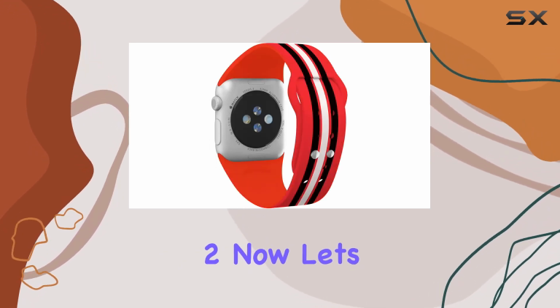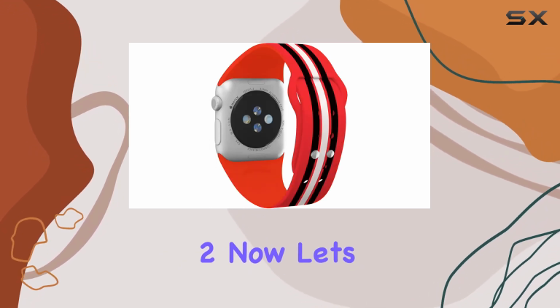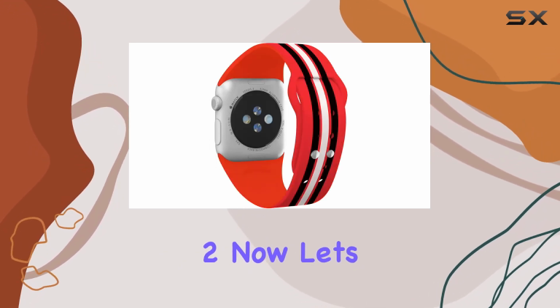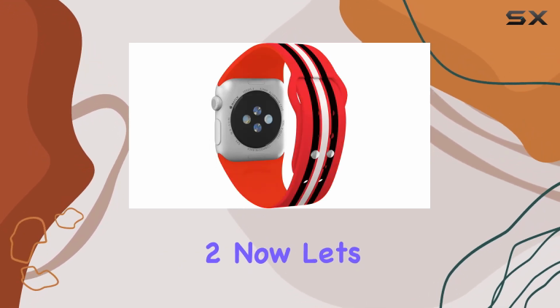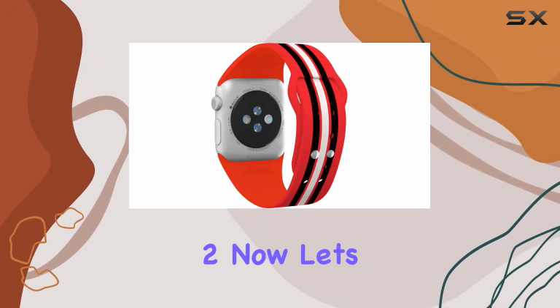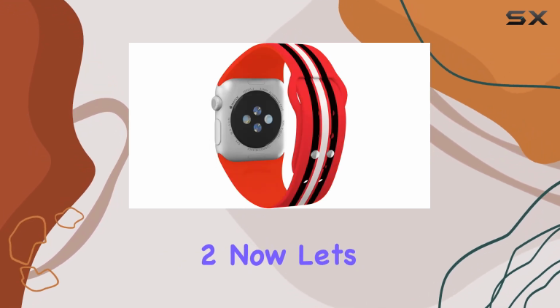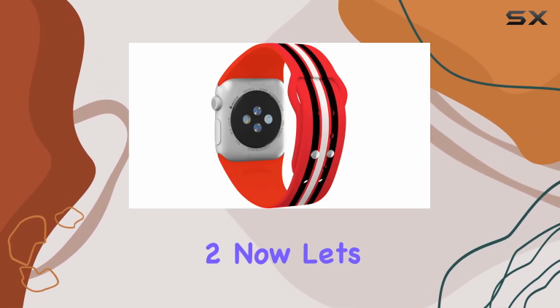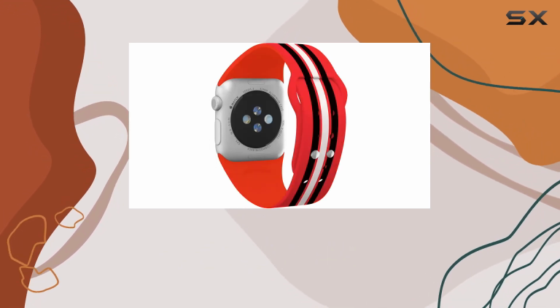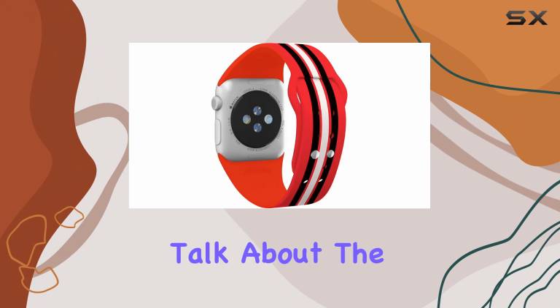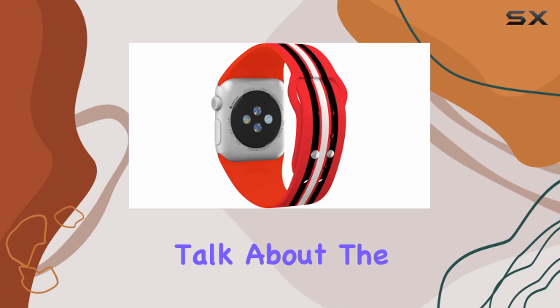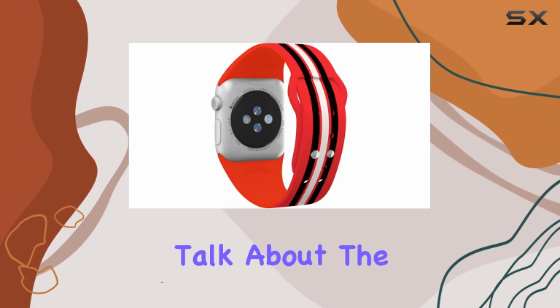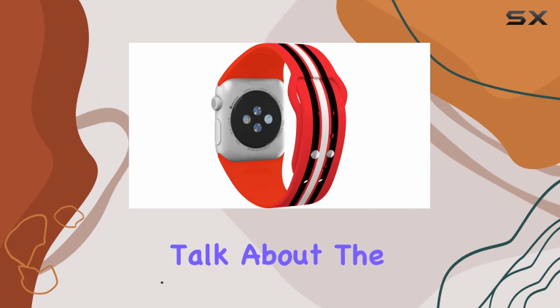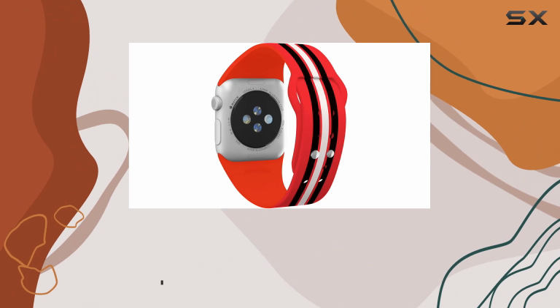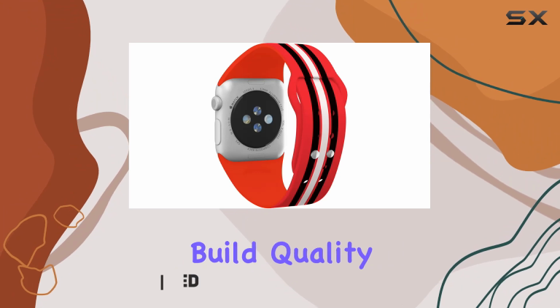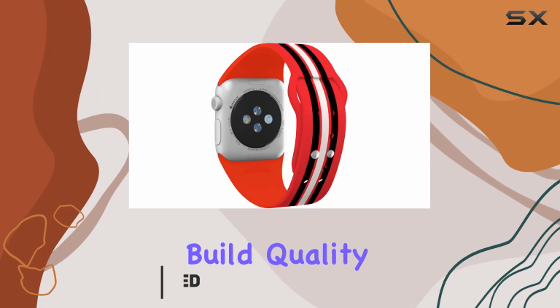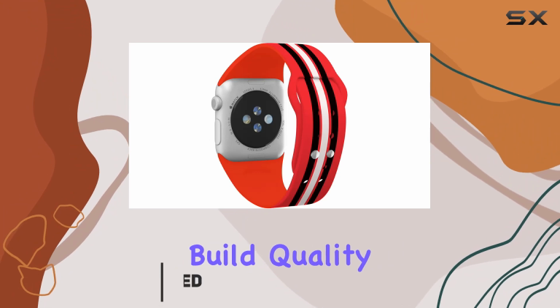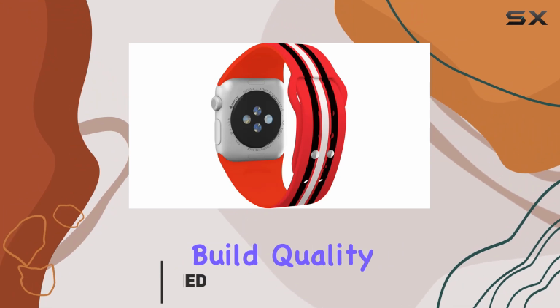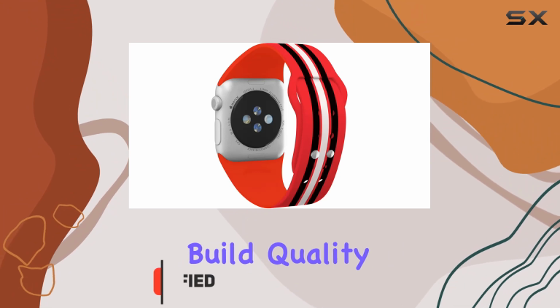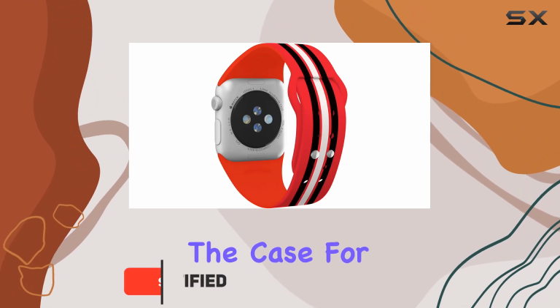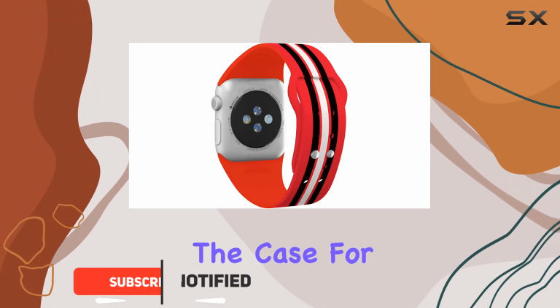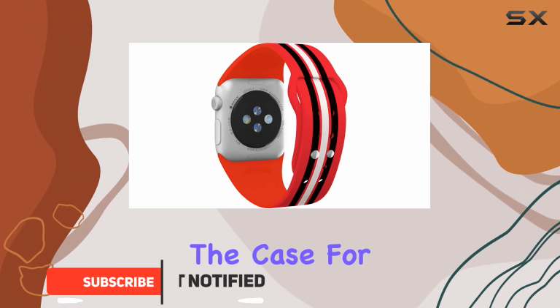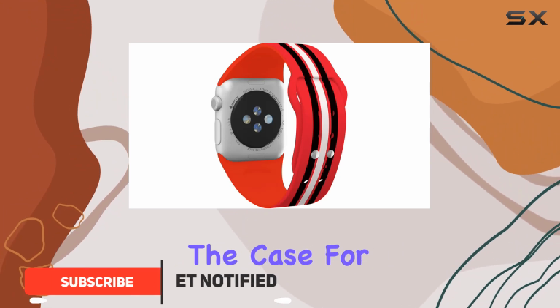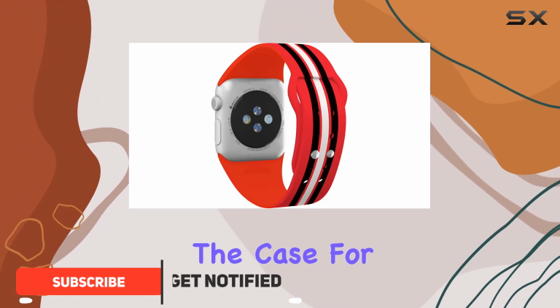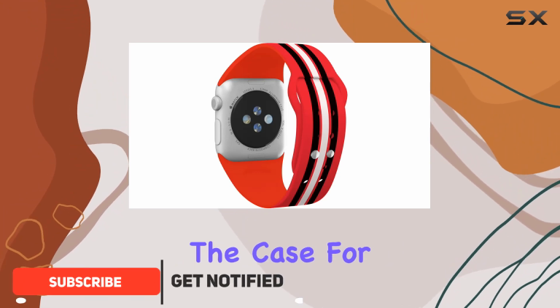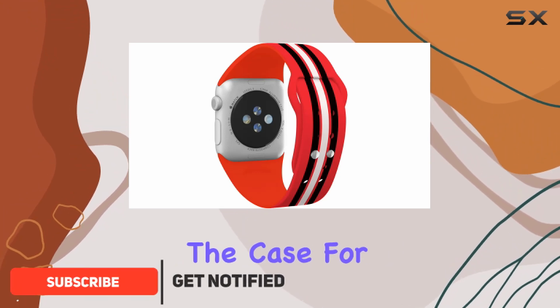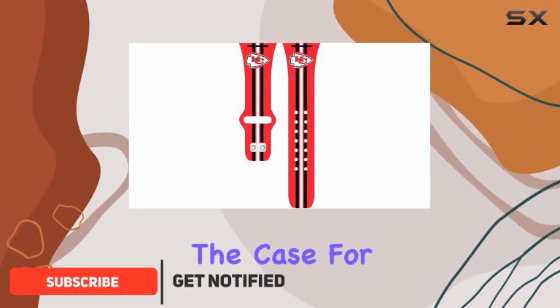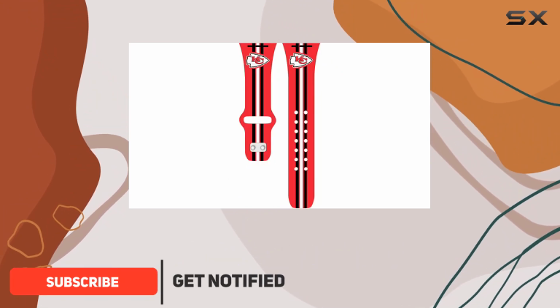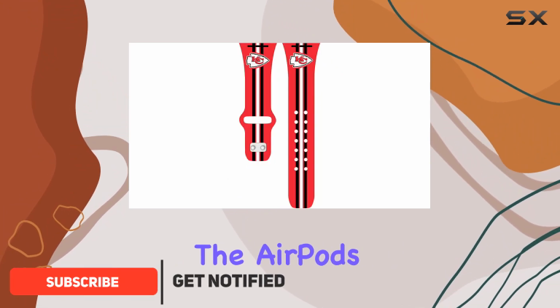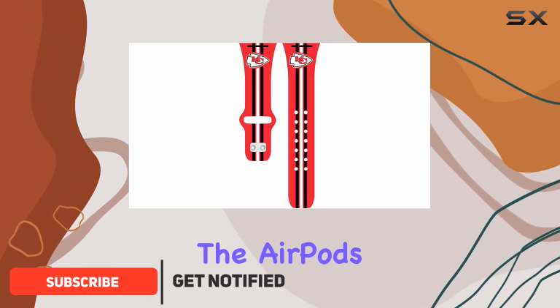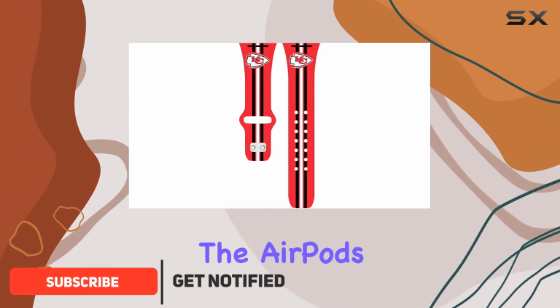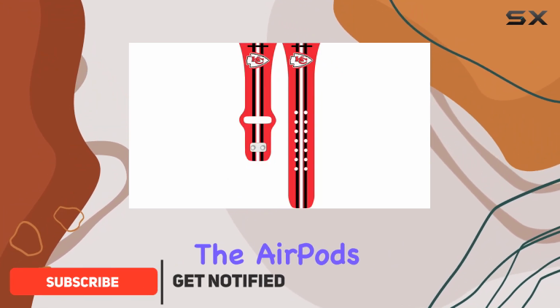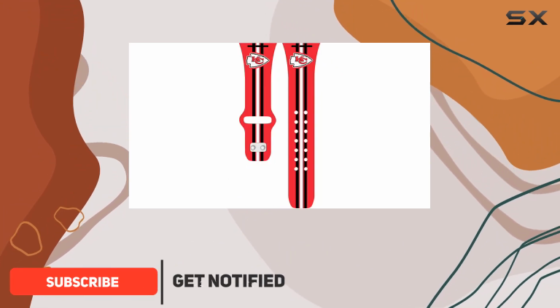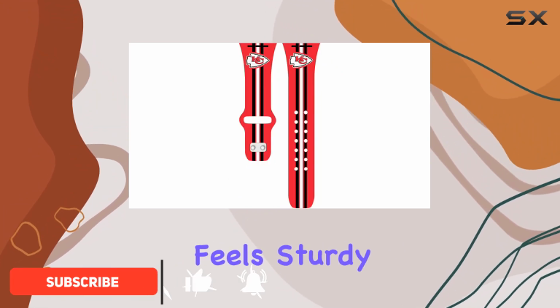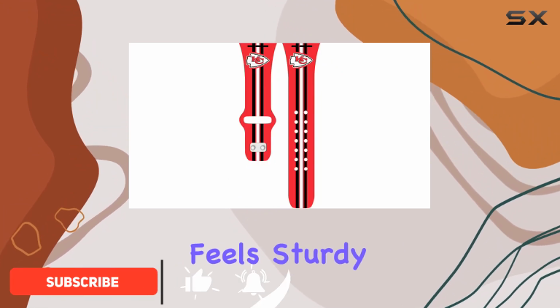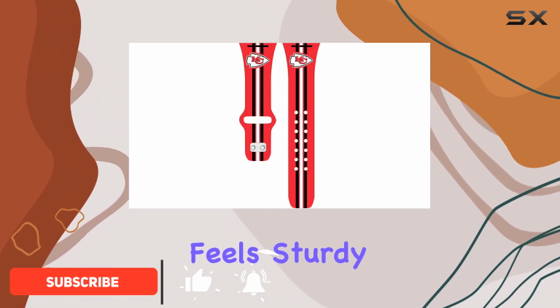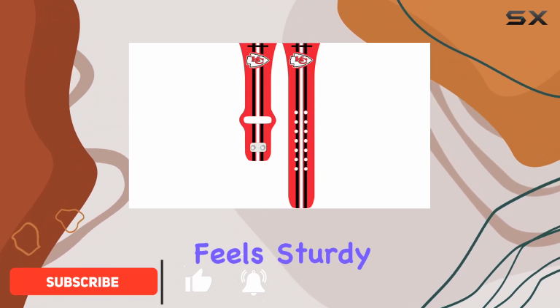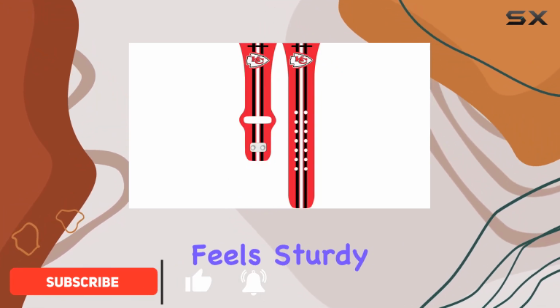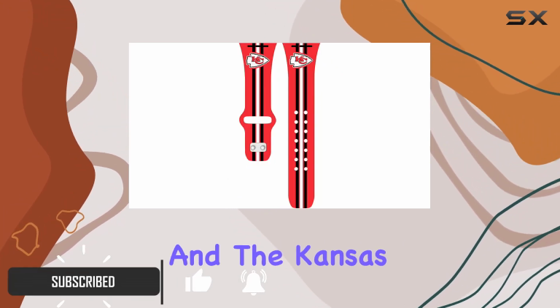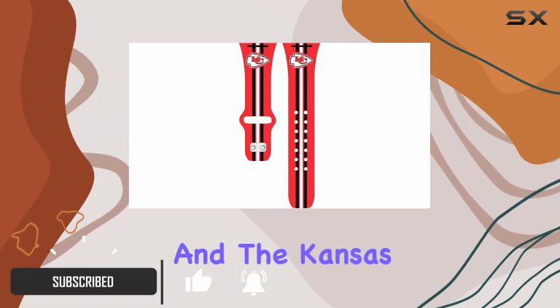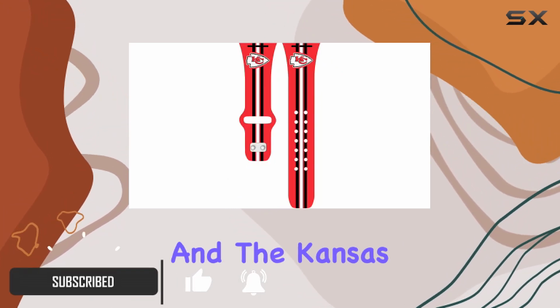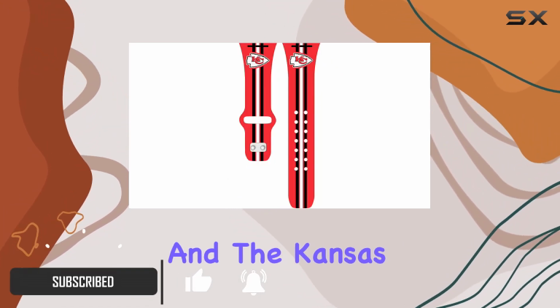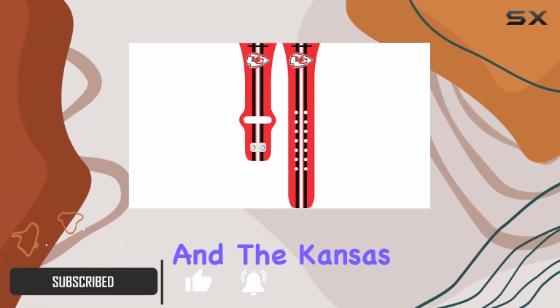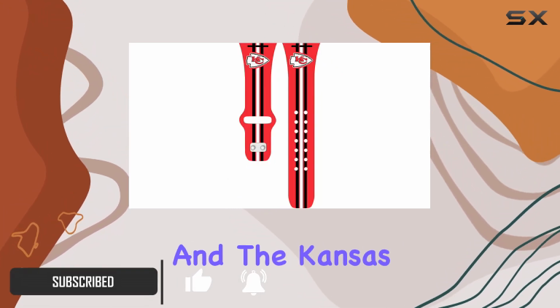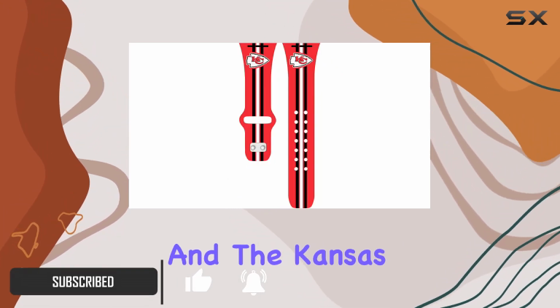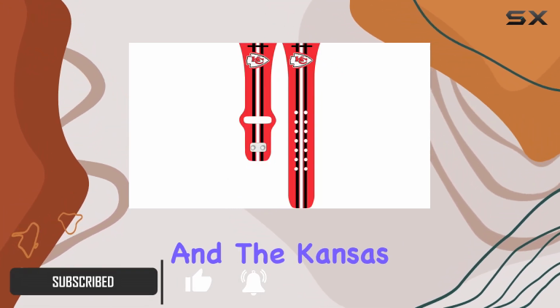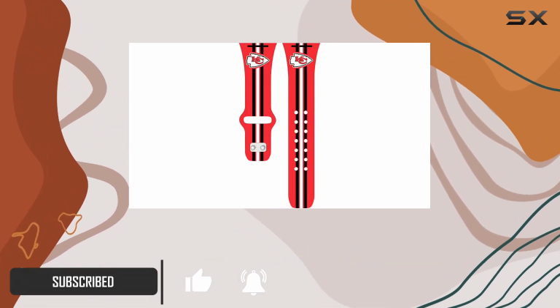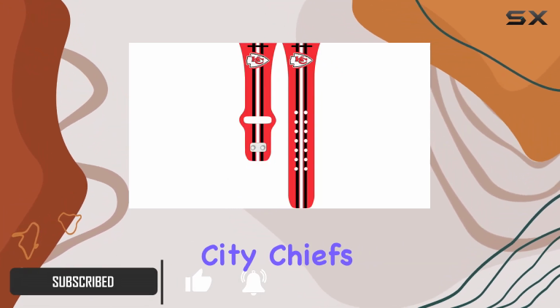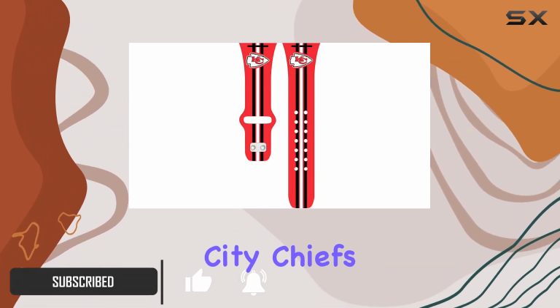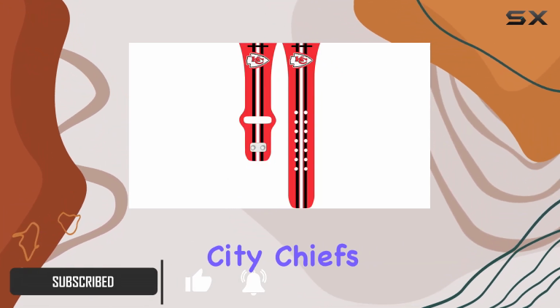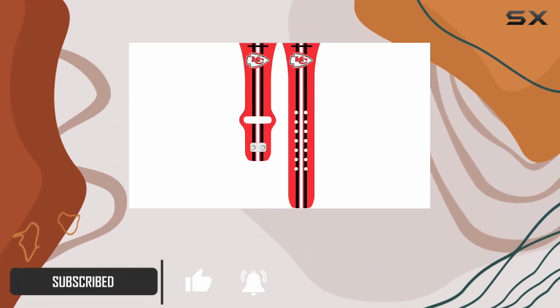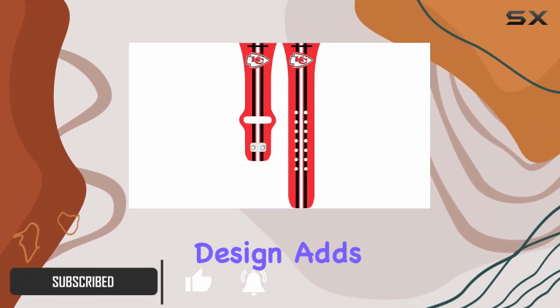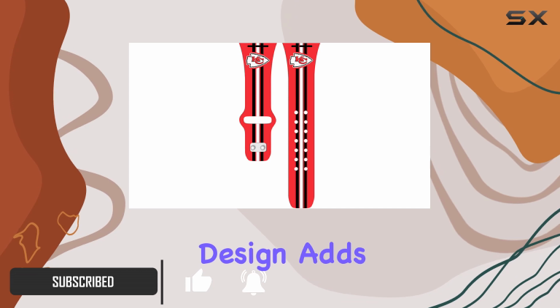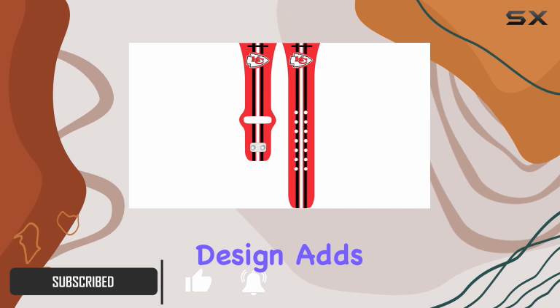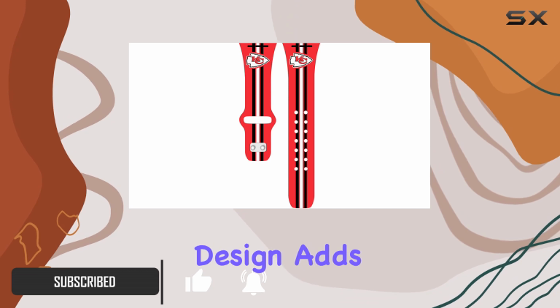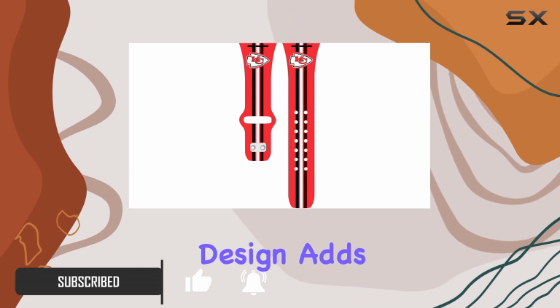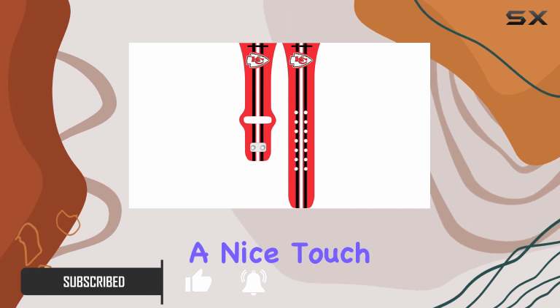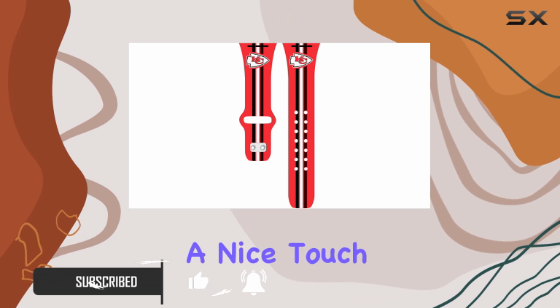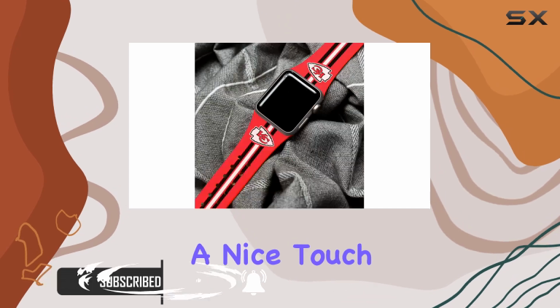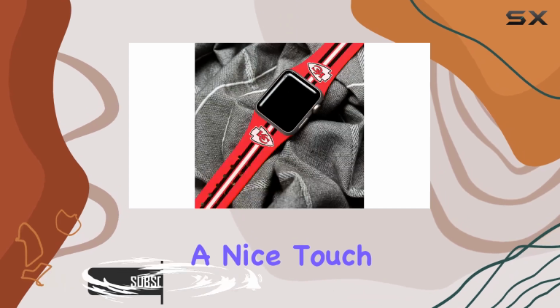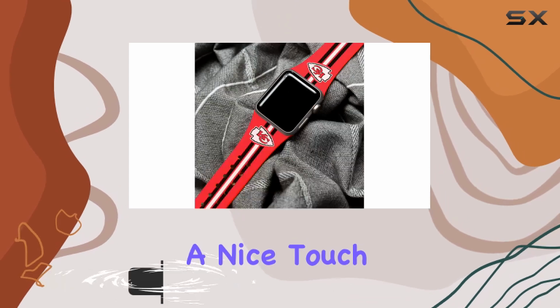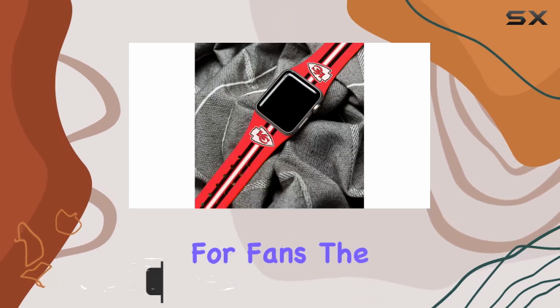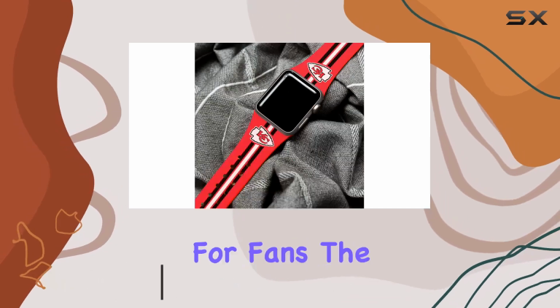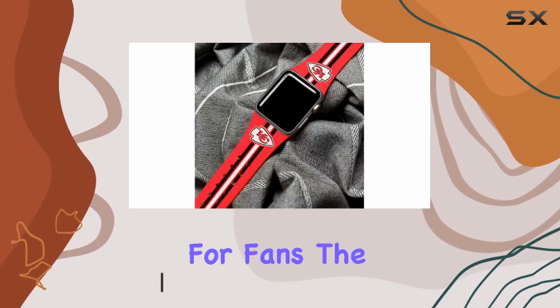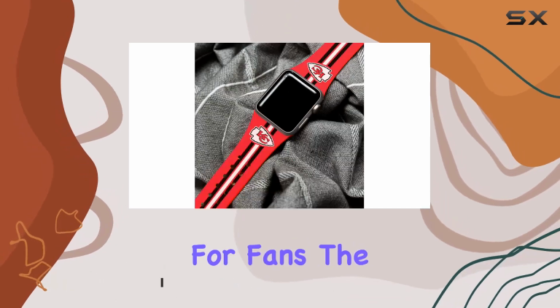Now, let's talk about the build quality. The case for the AirPods feels sturdy, and the Kansas City Chiefs design adds a nice touch for fans.